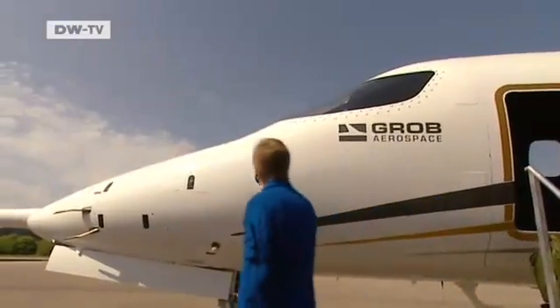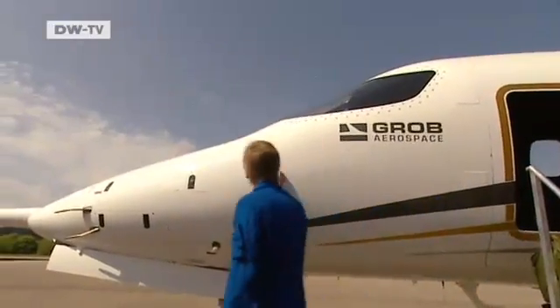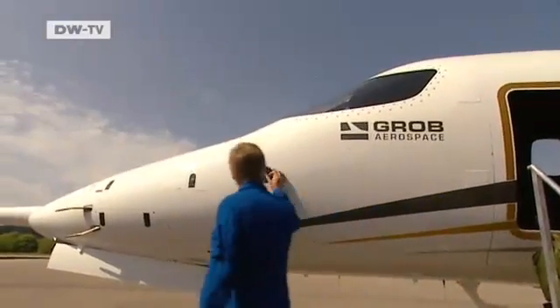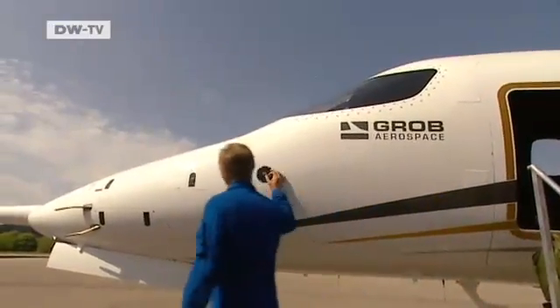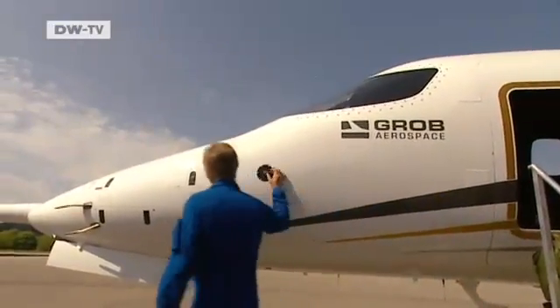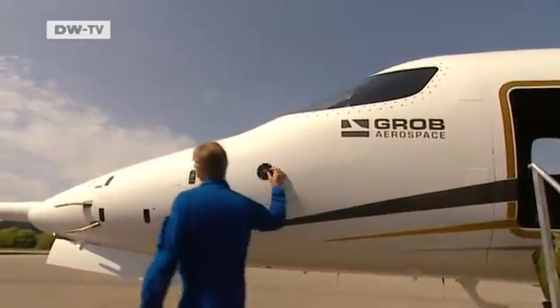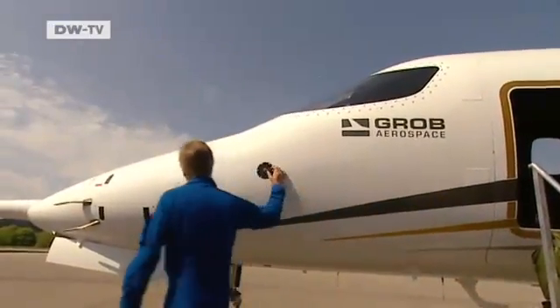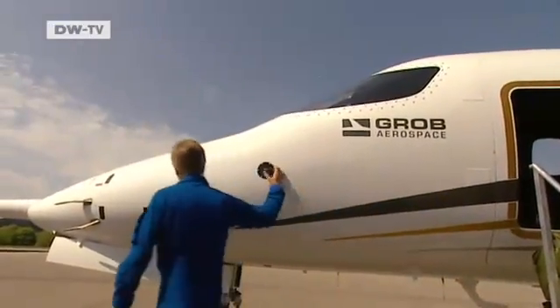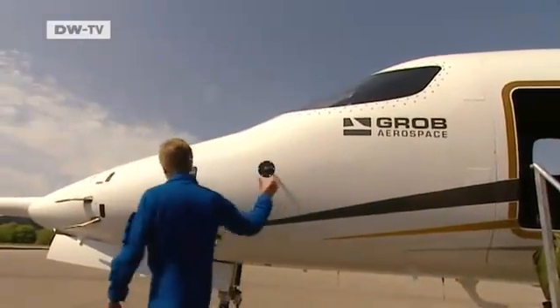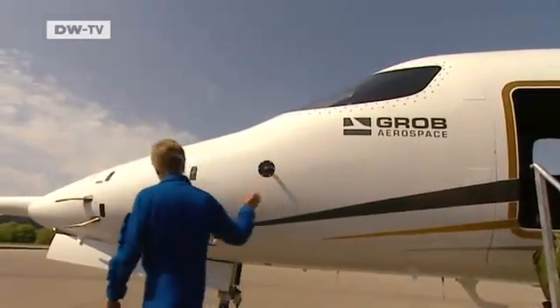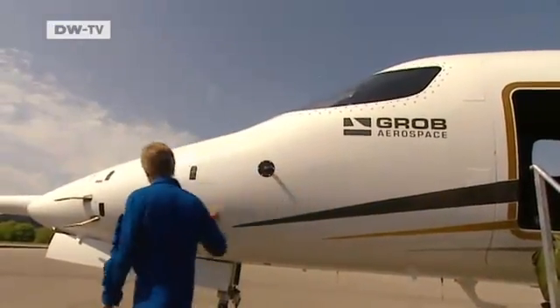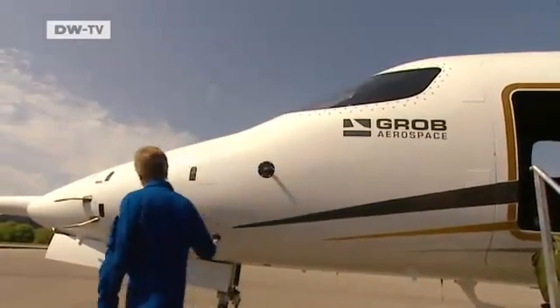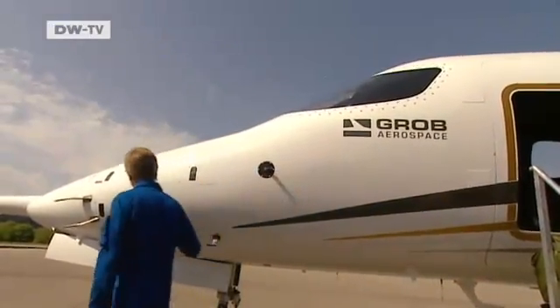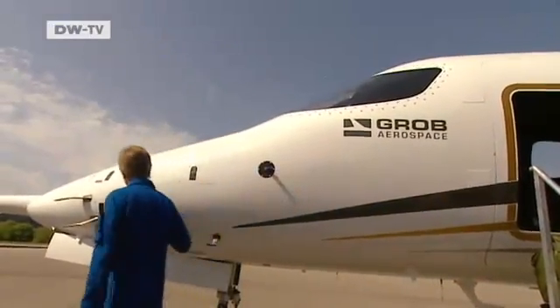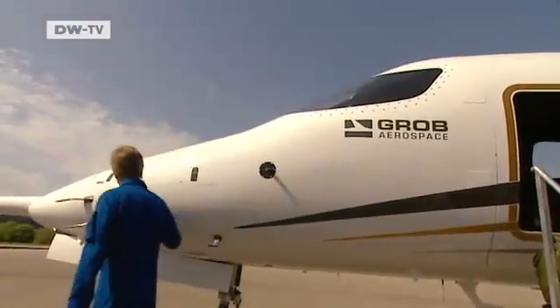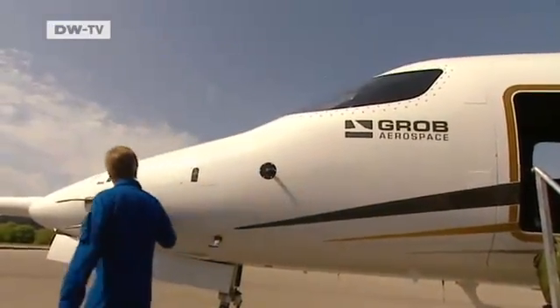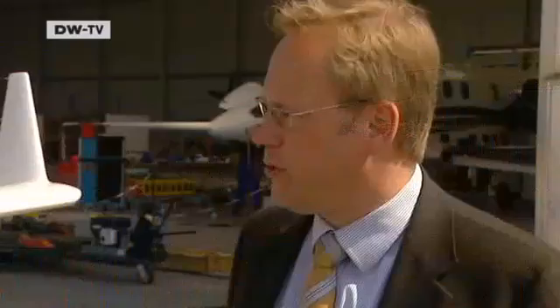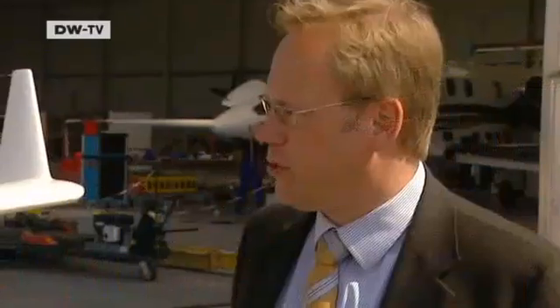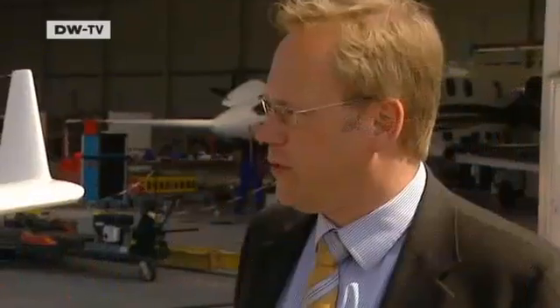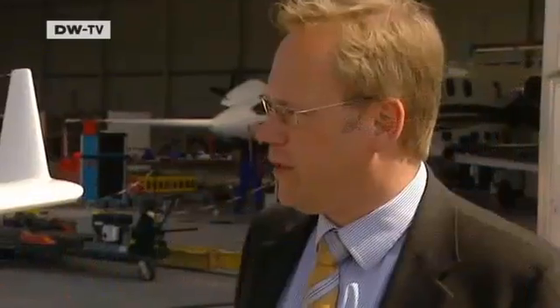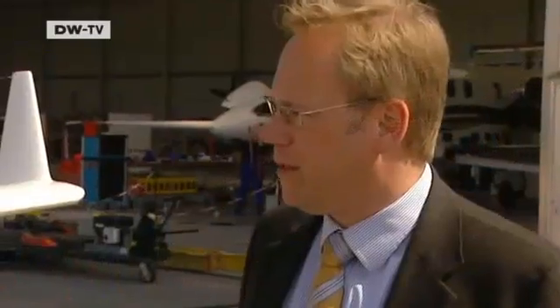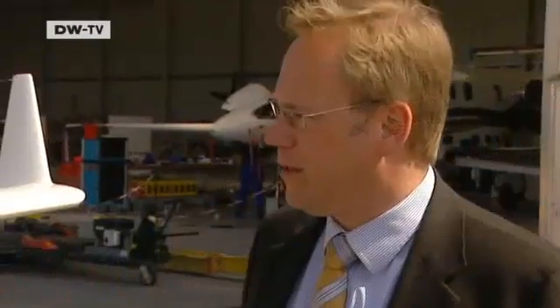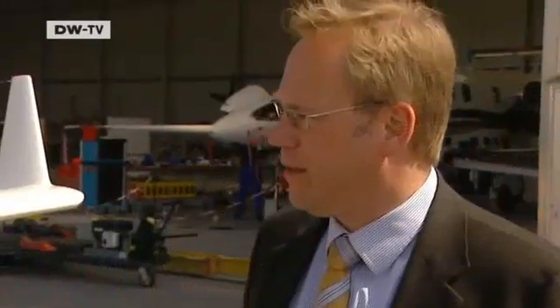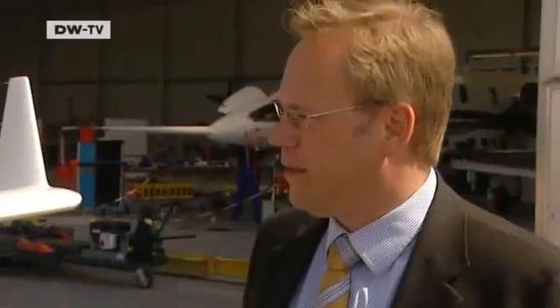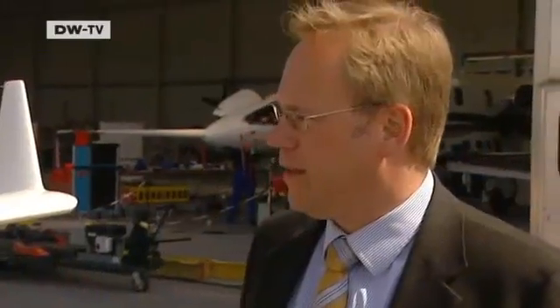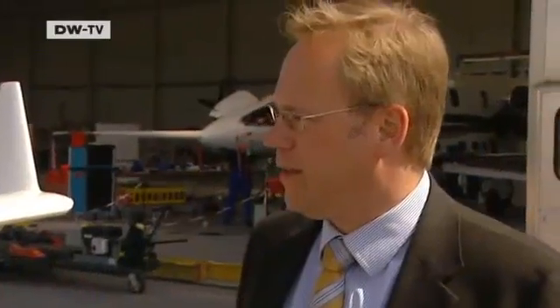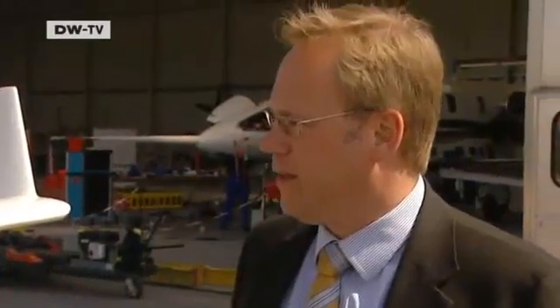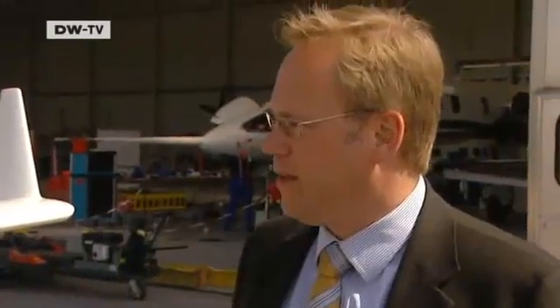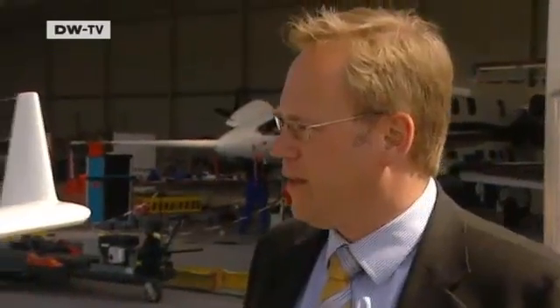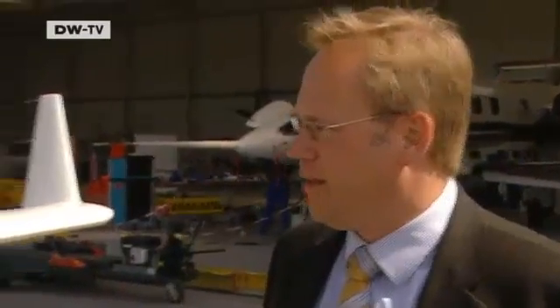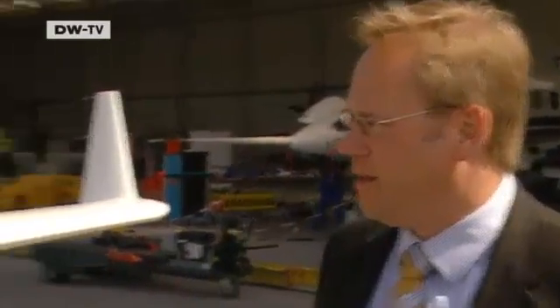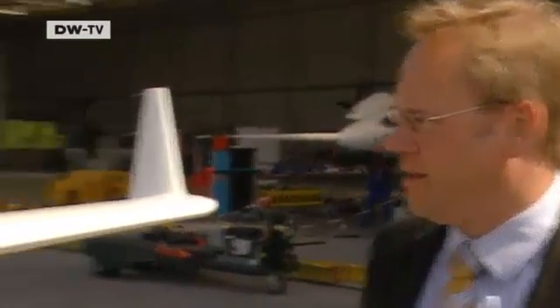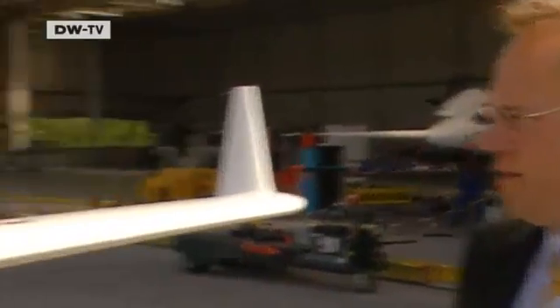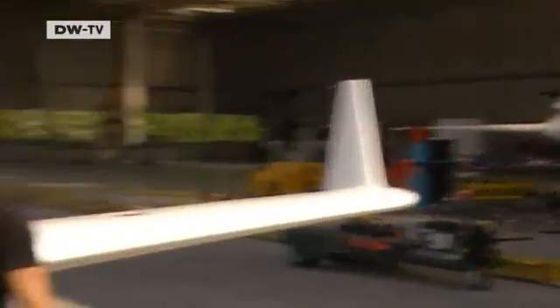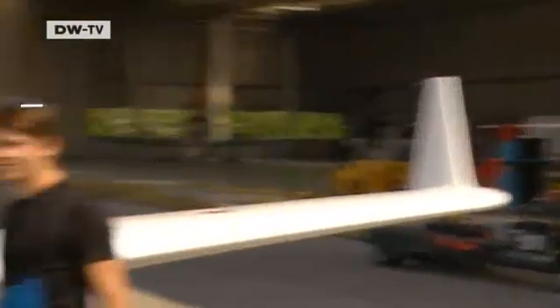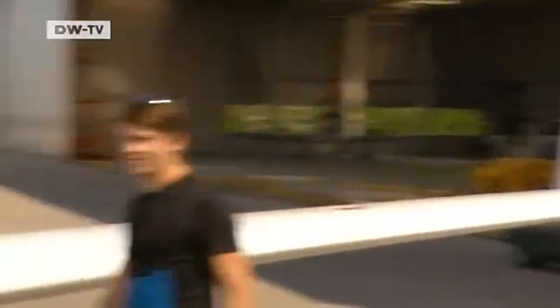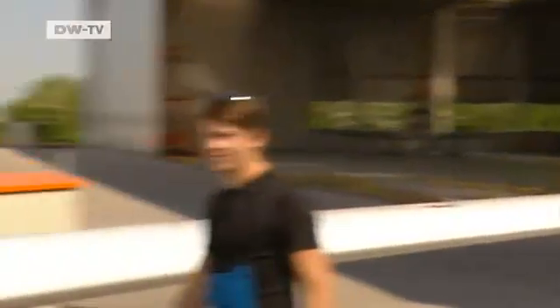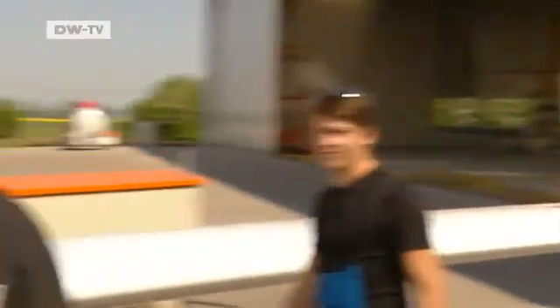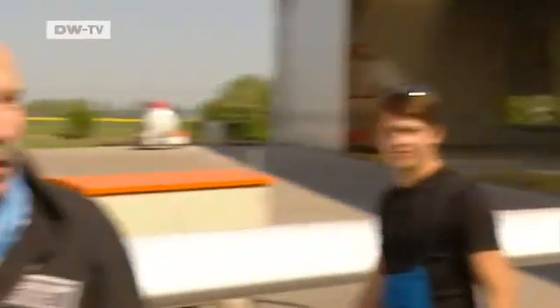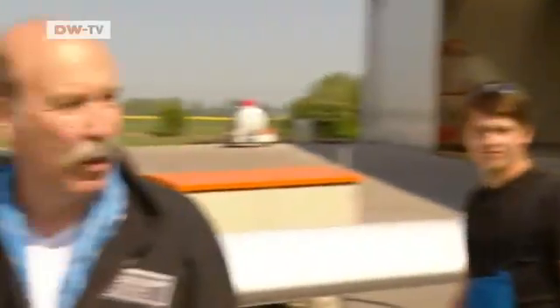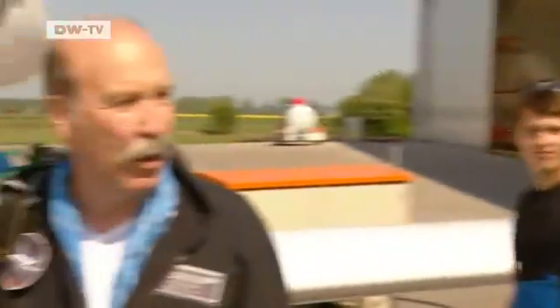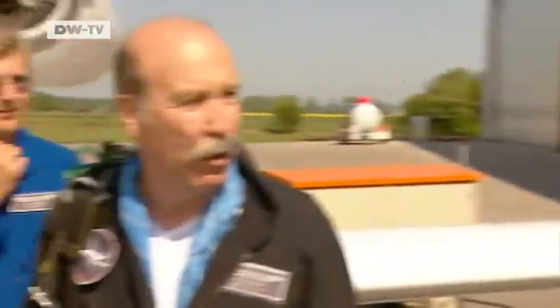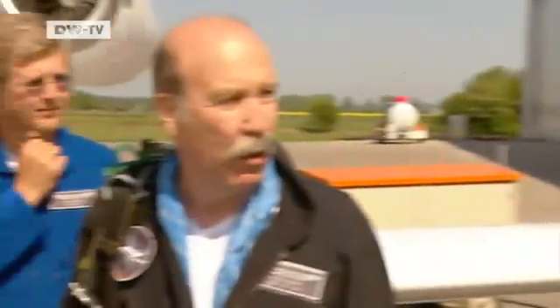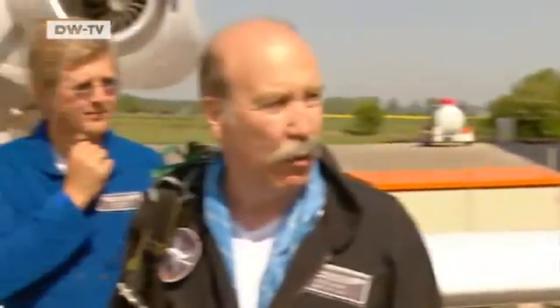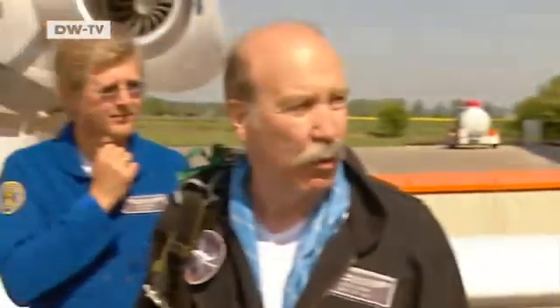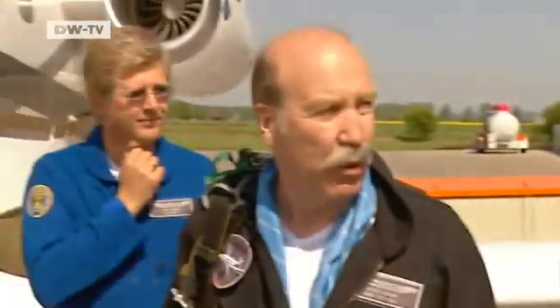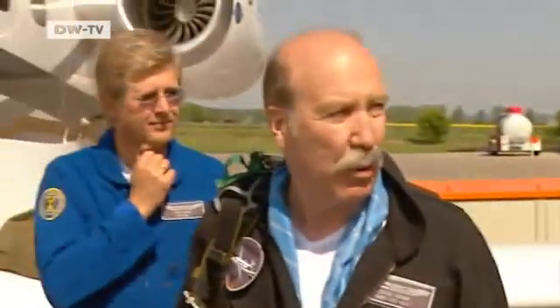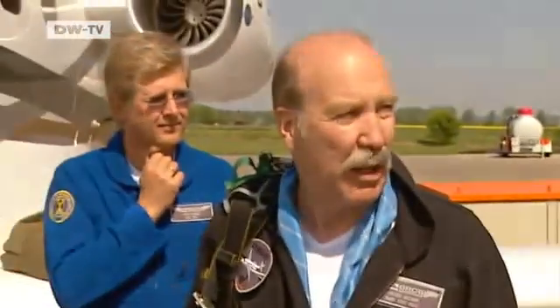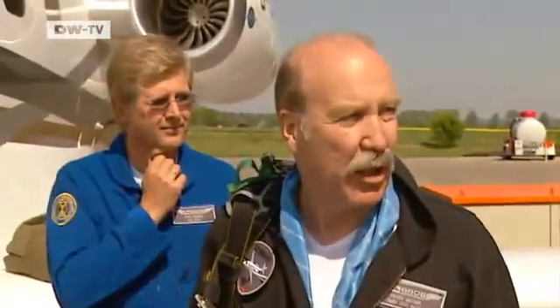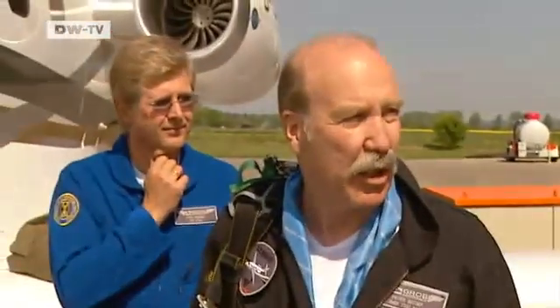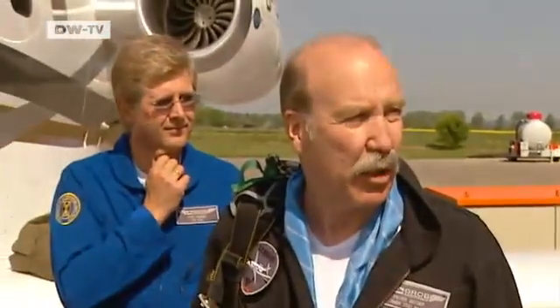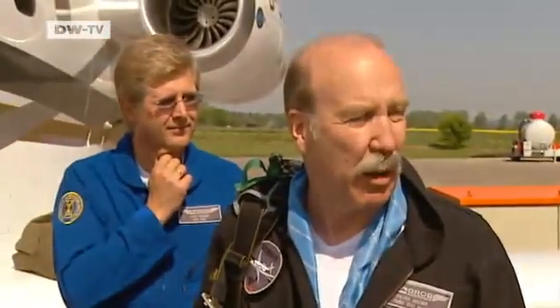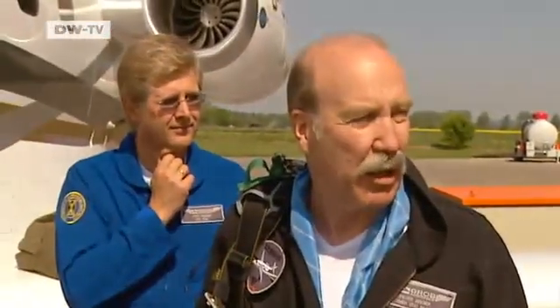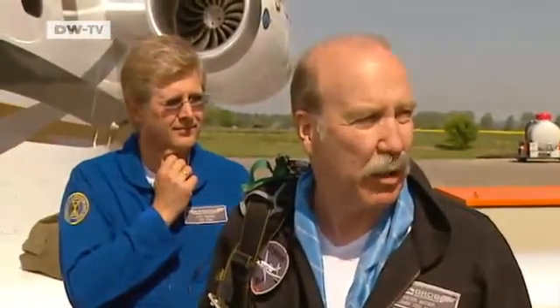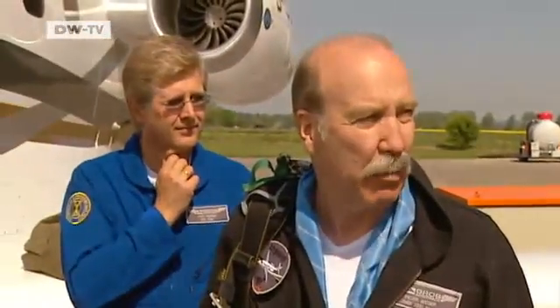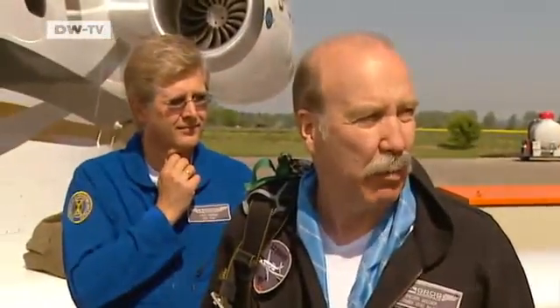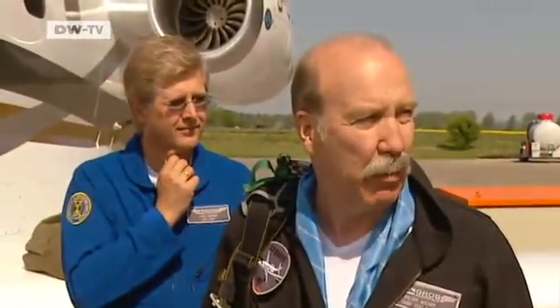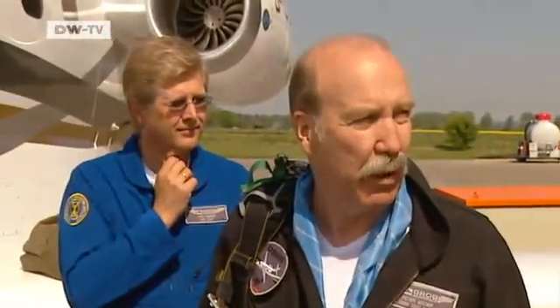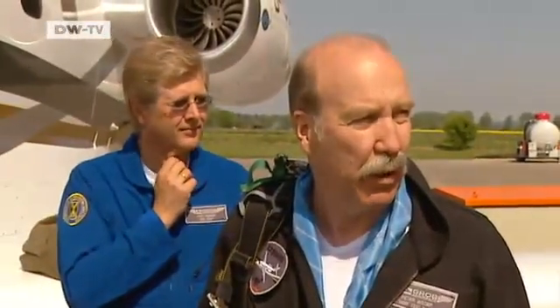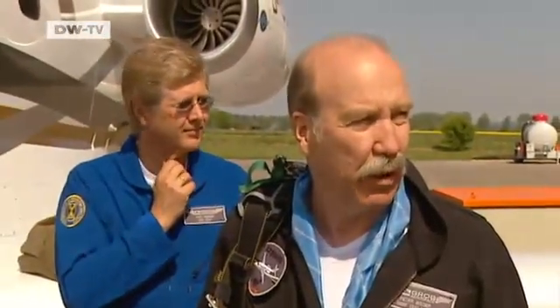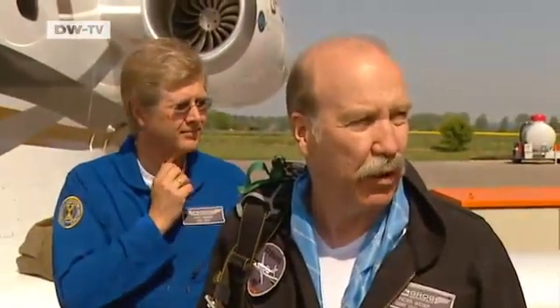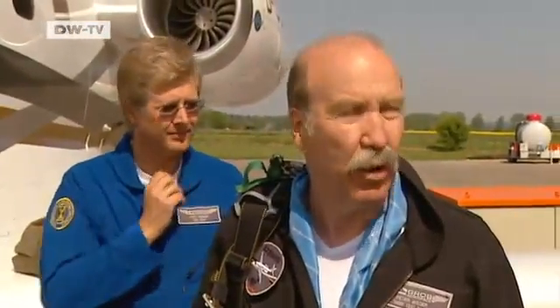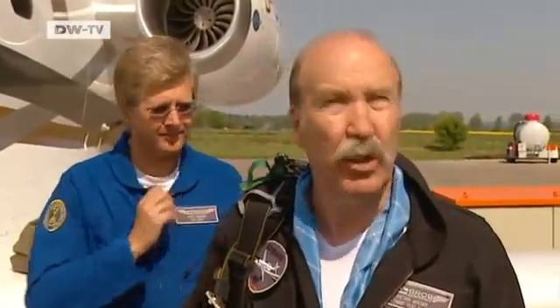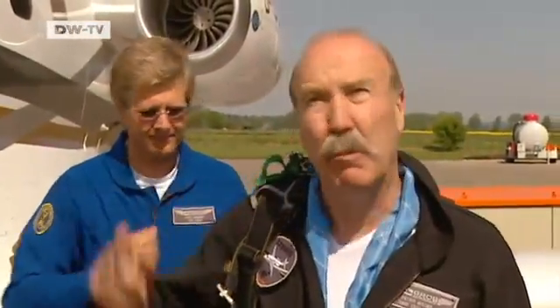What are you planning on — half an hour? Twenty minutes, and then we'll circle at a thousand feet.